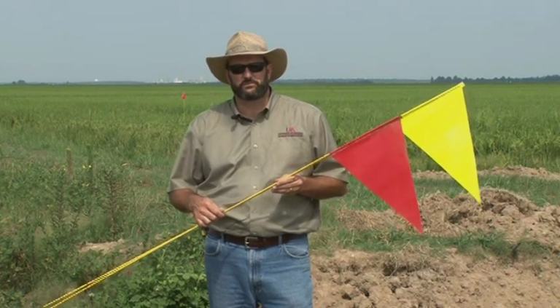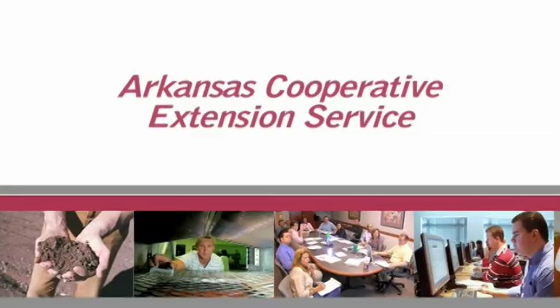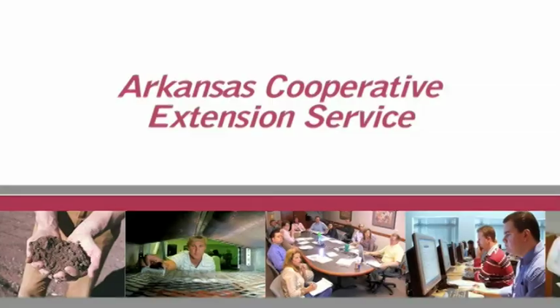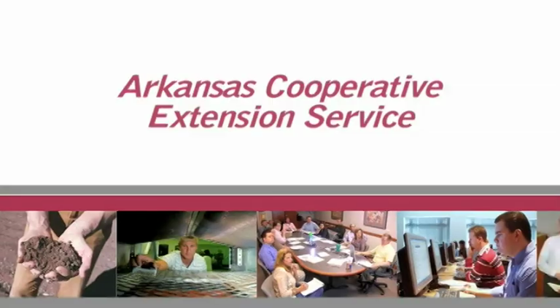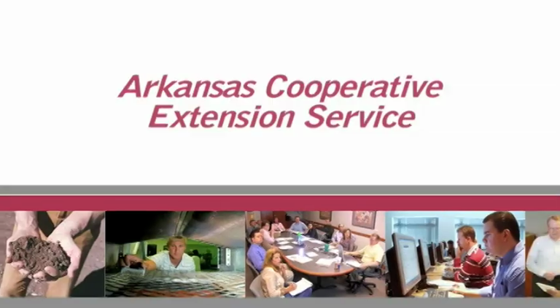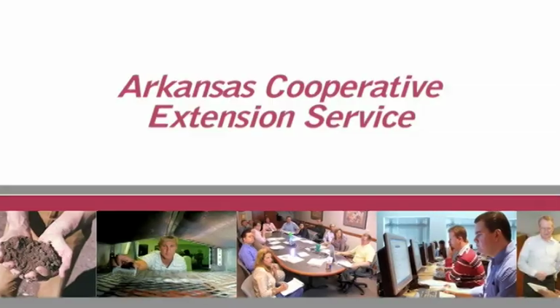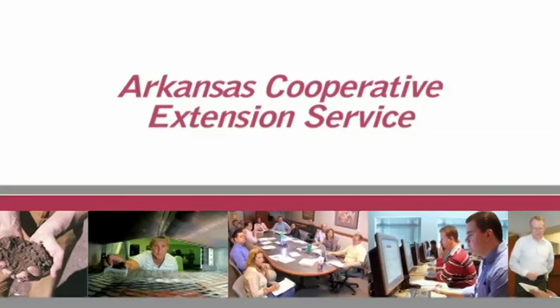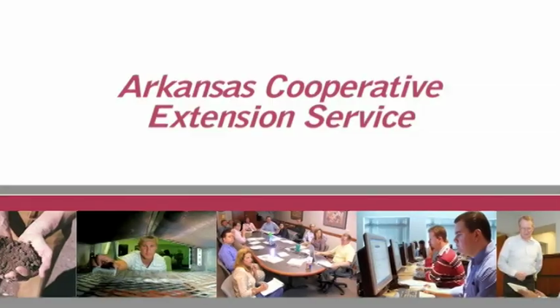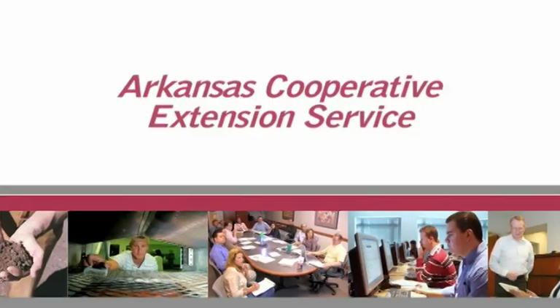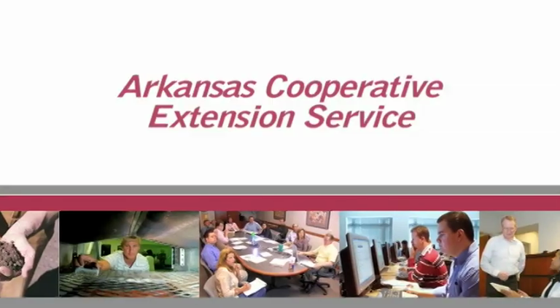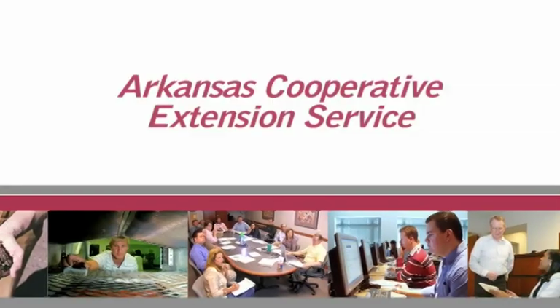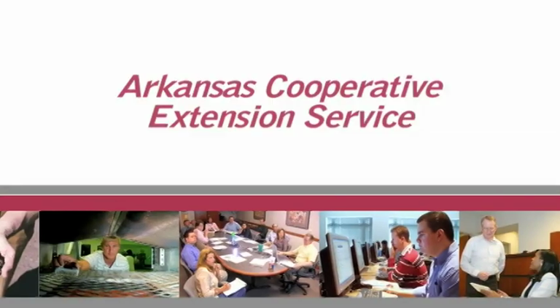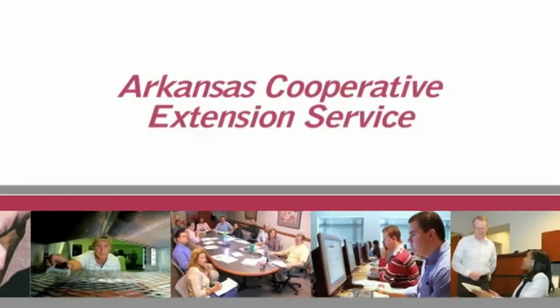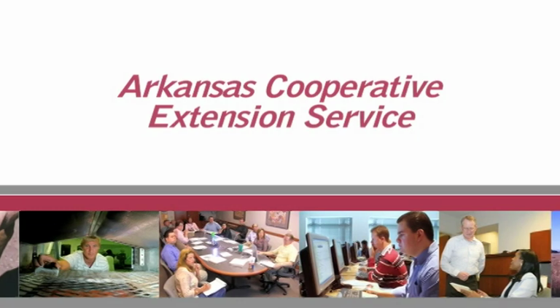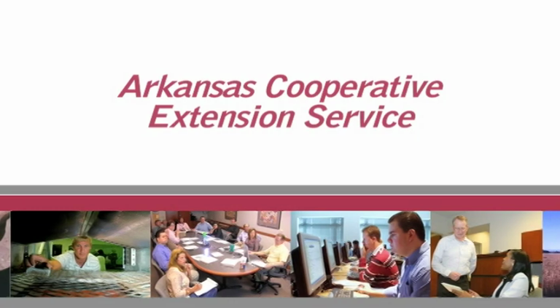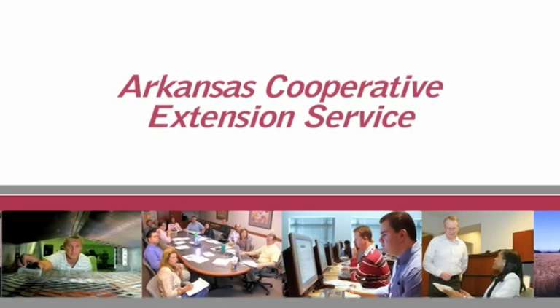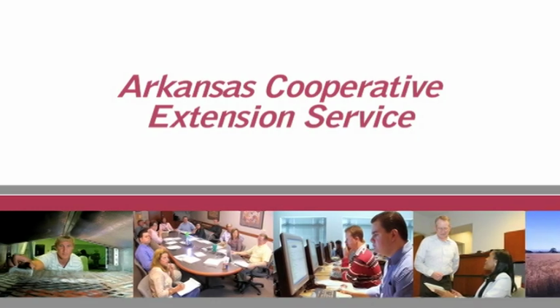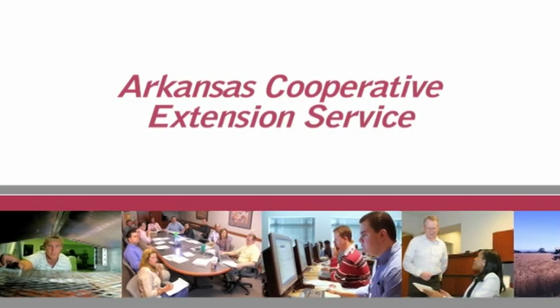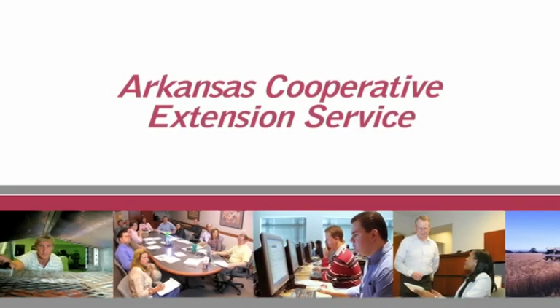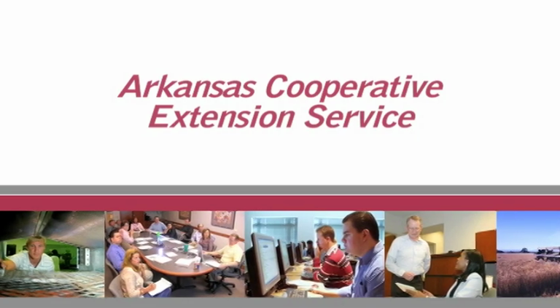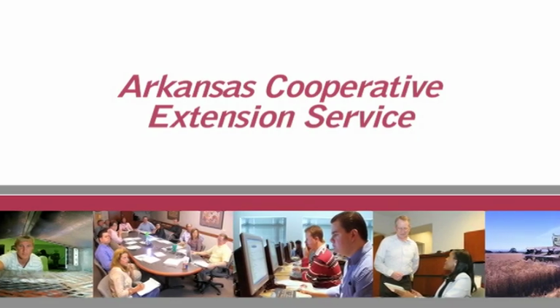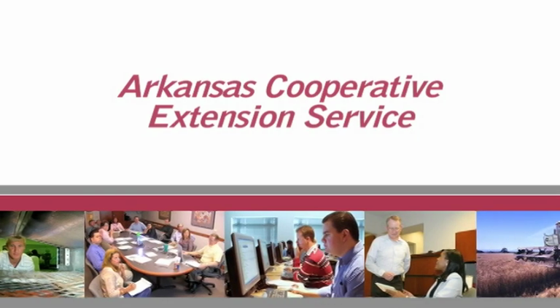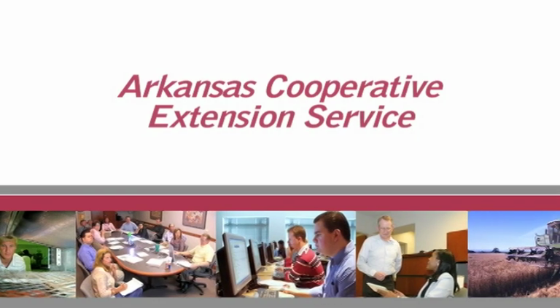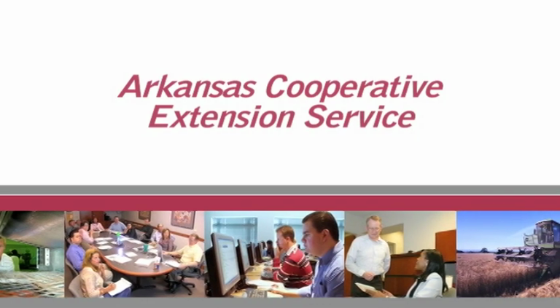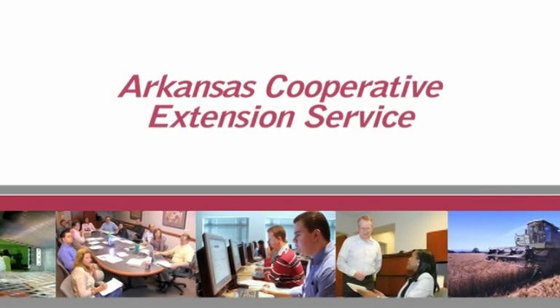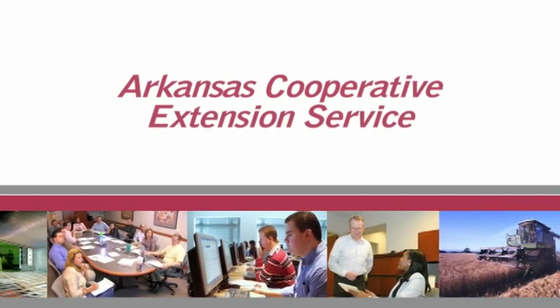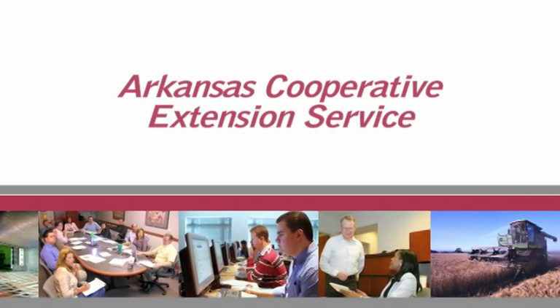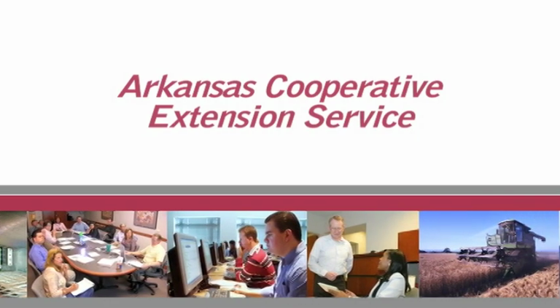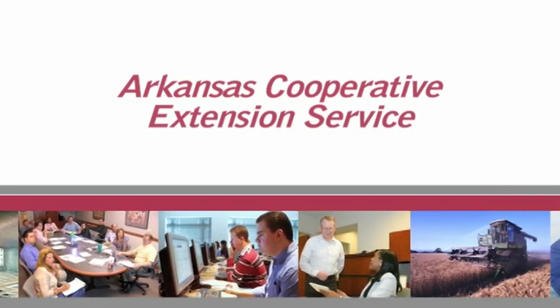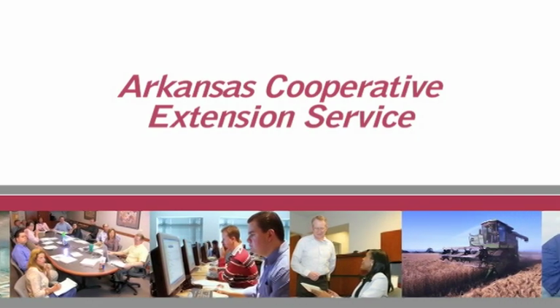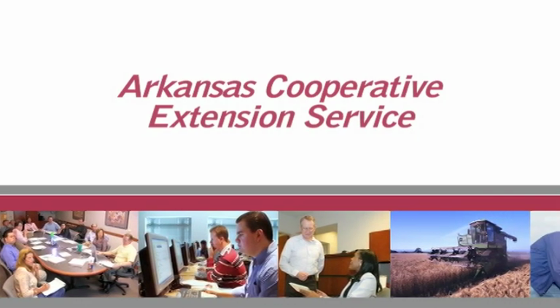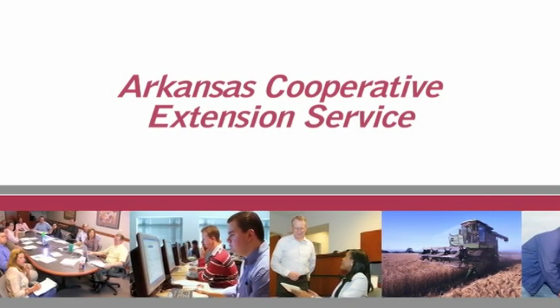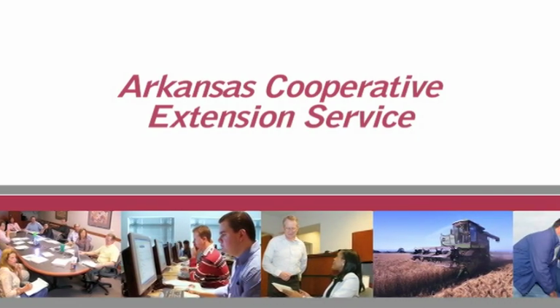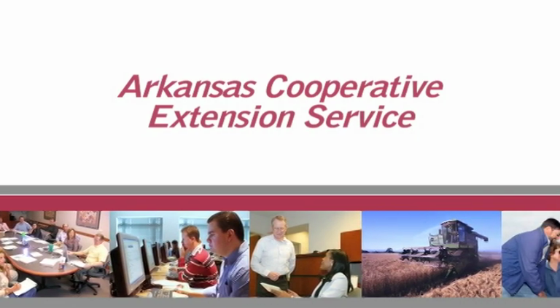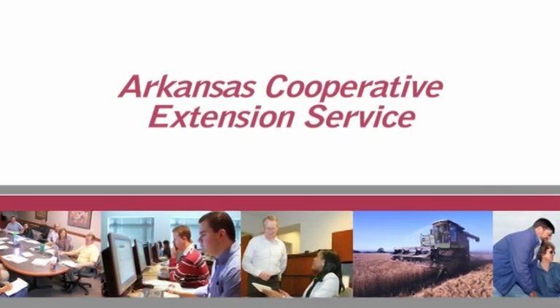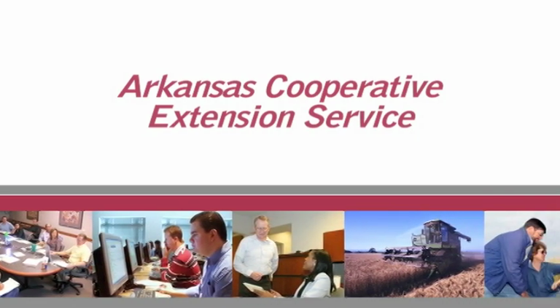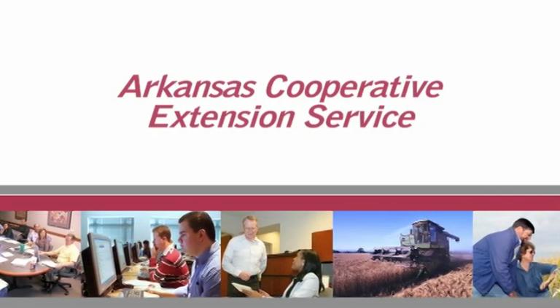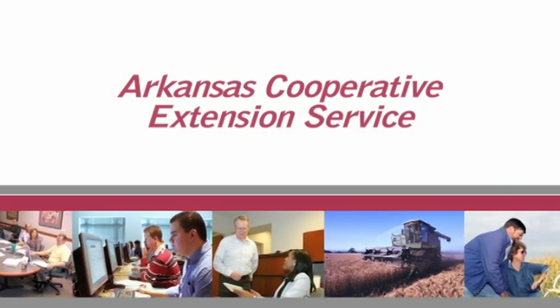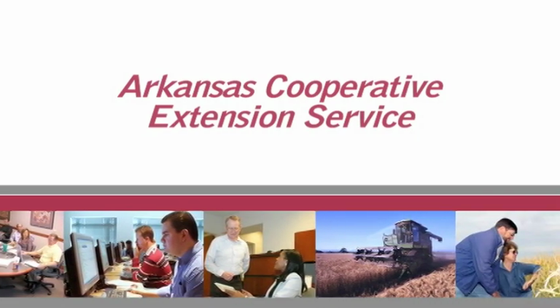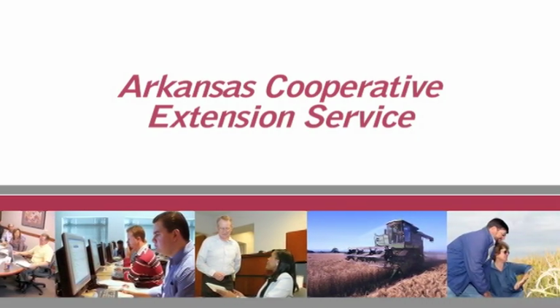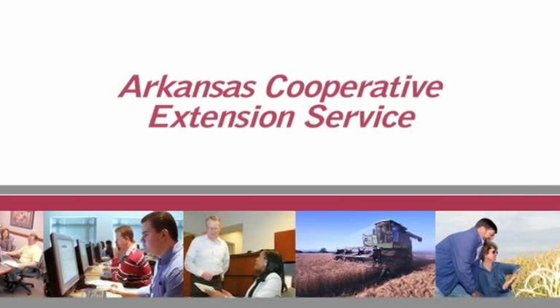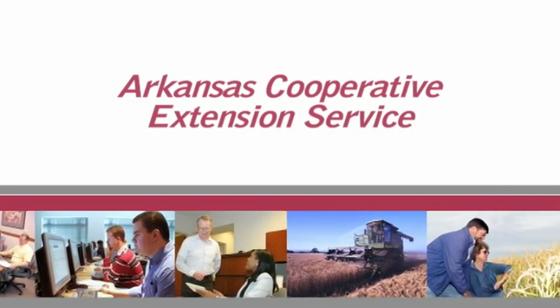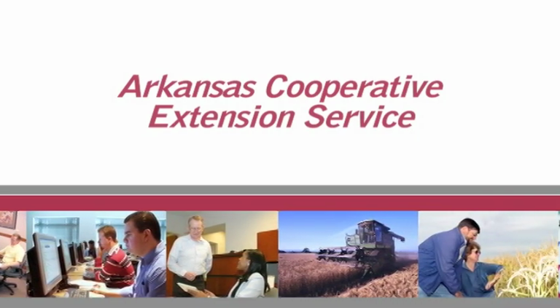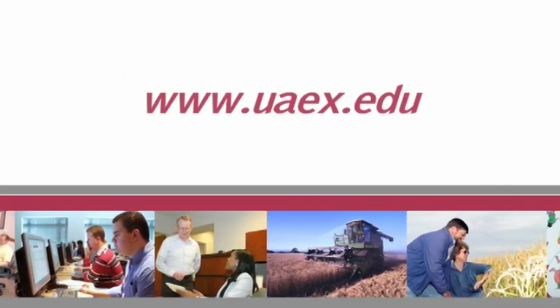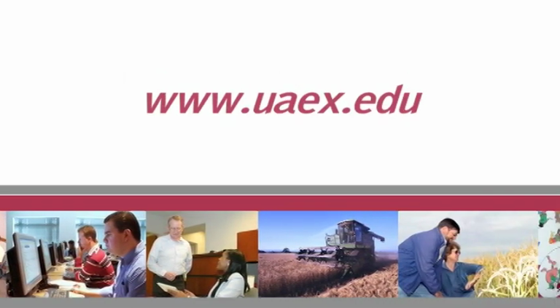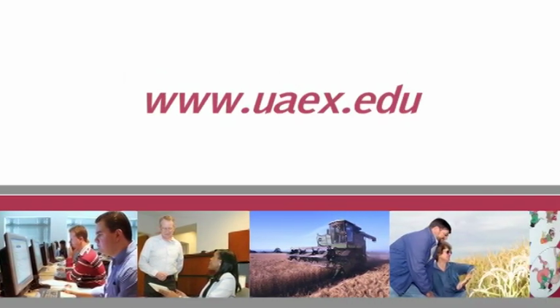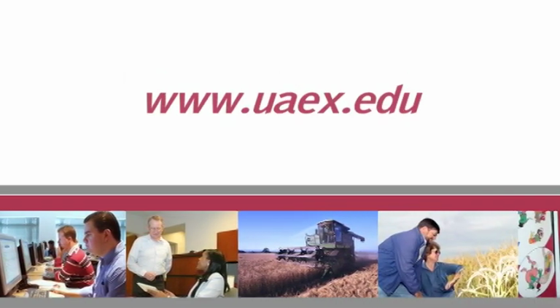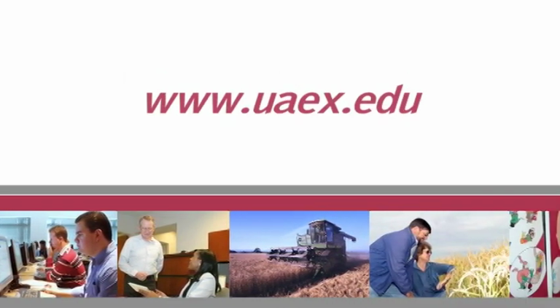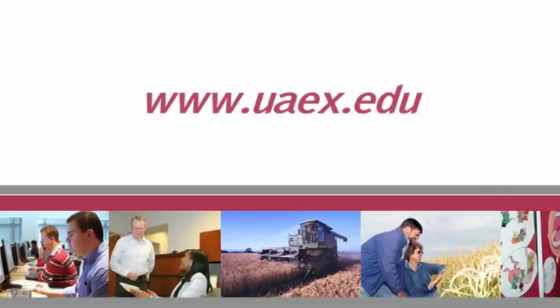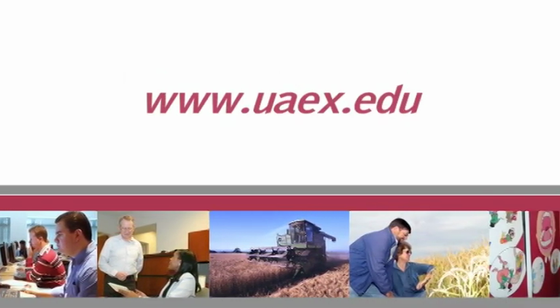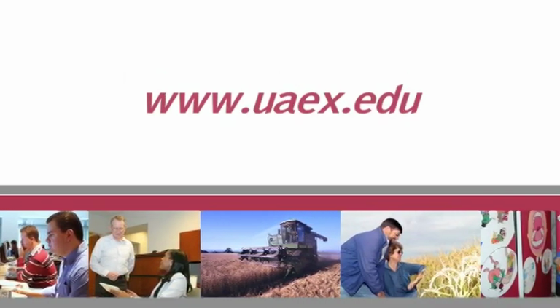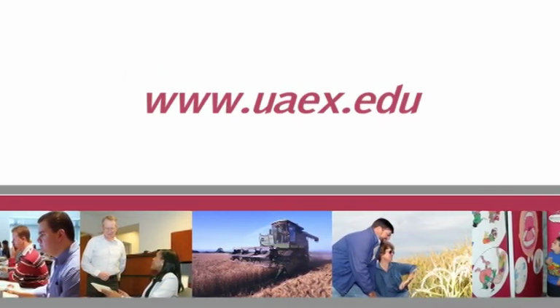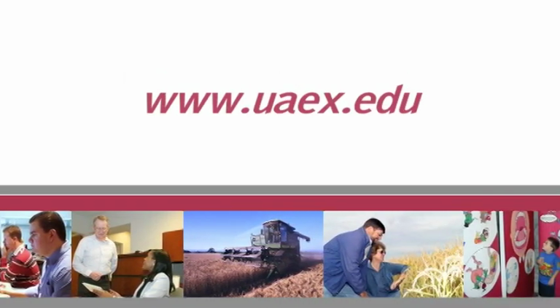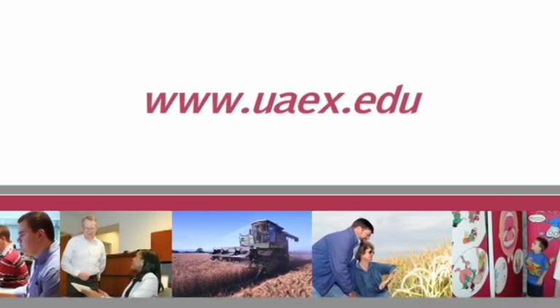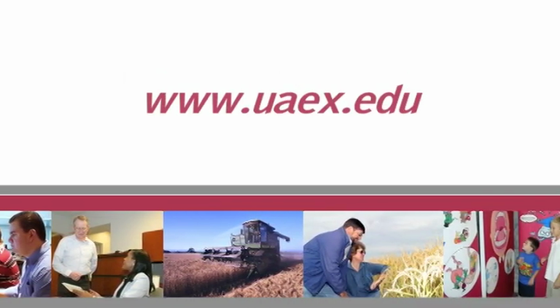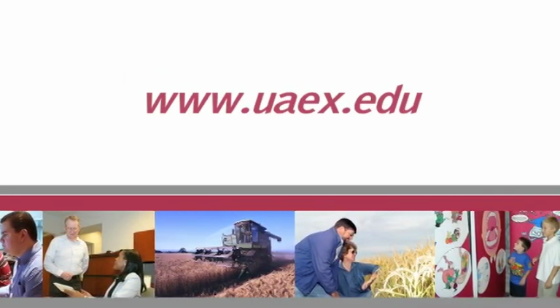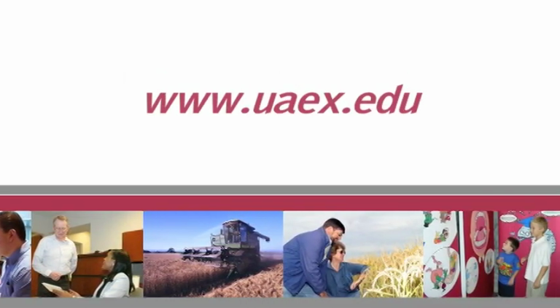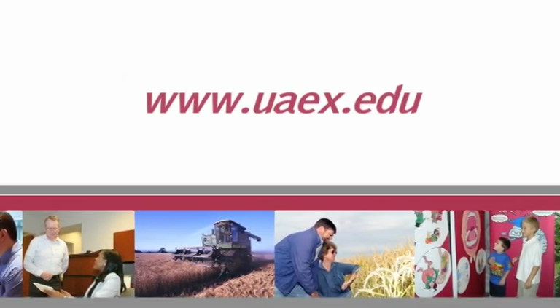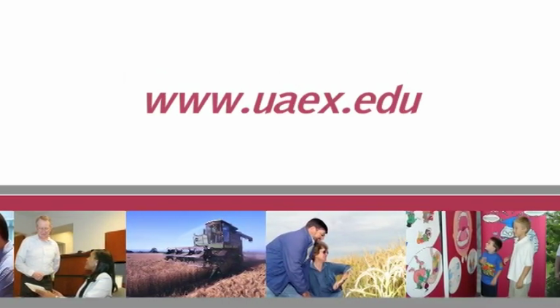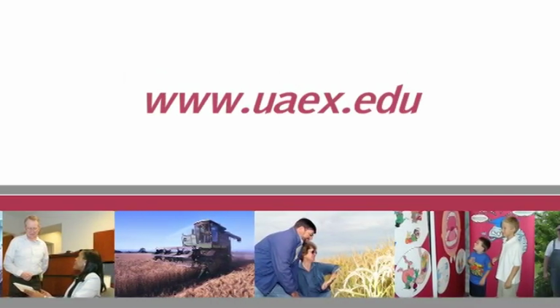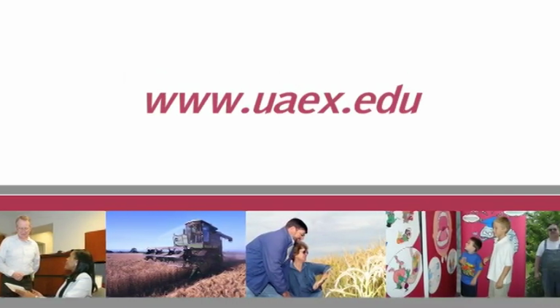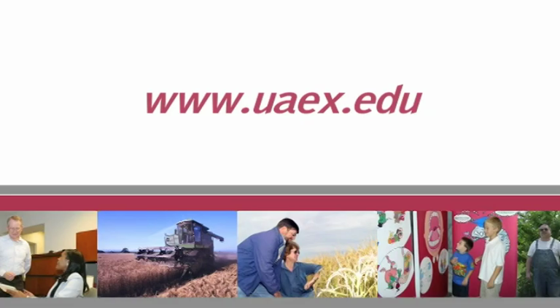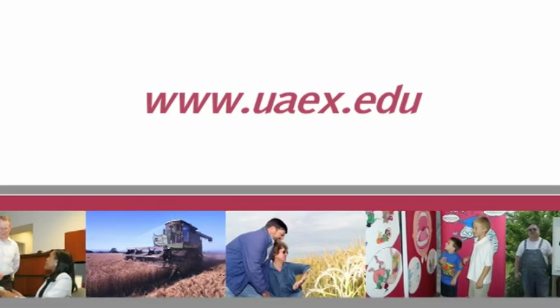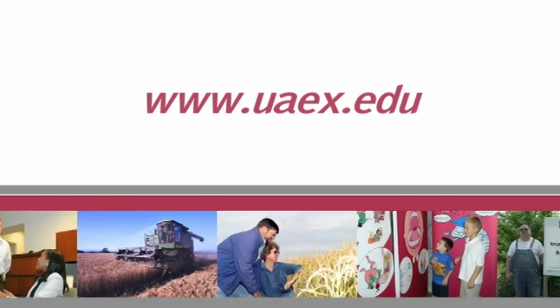To learn more about this and other topics, contact your county extension agent and visit uaex.edu.